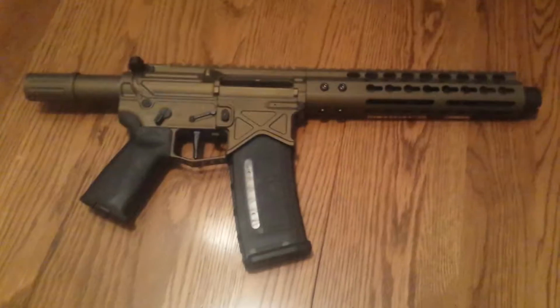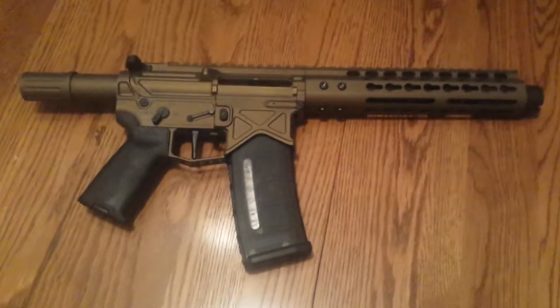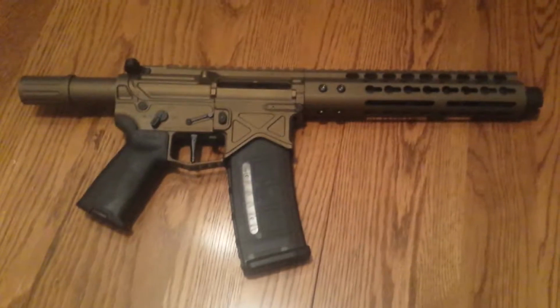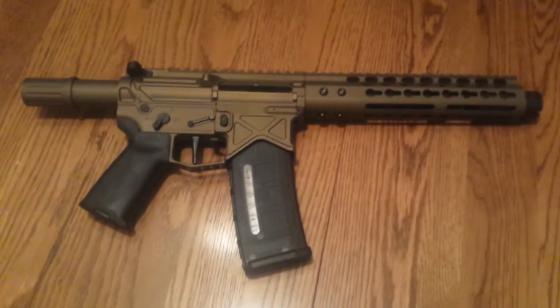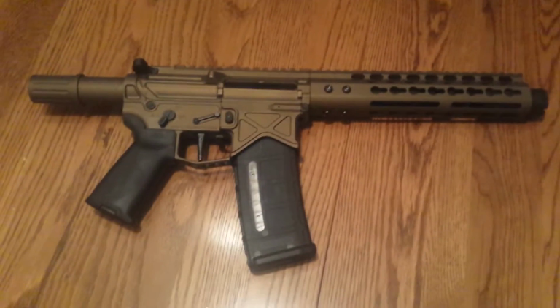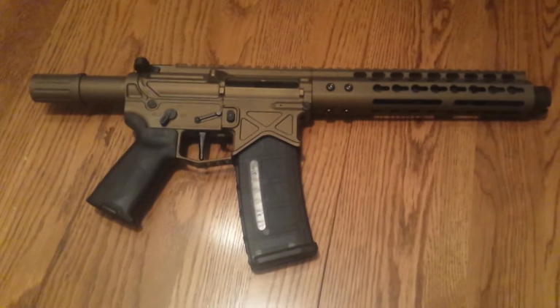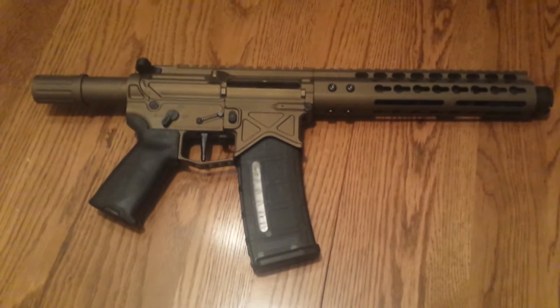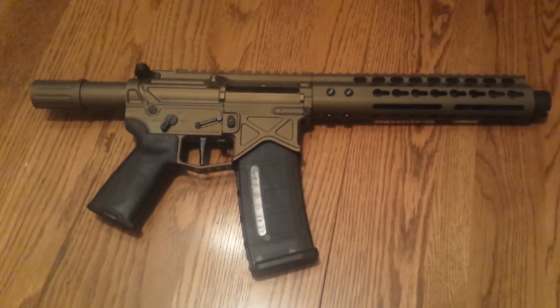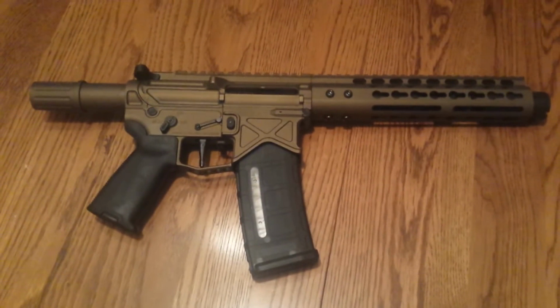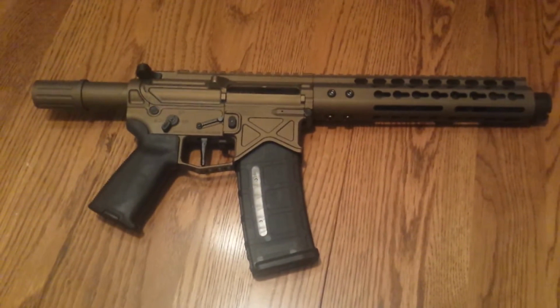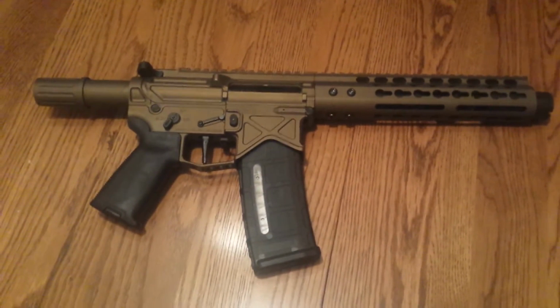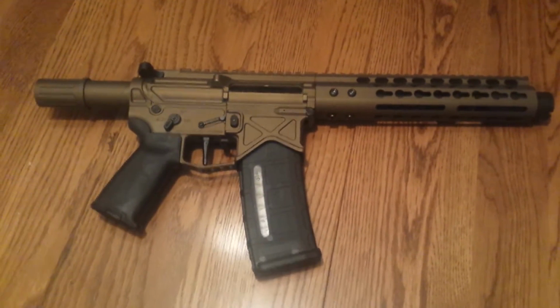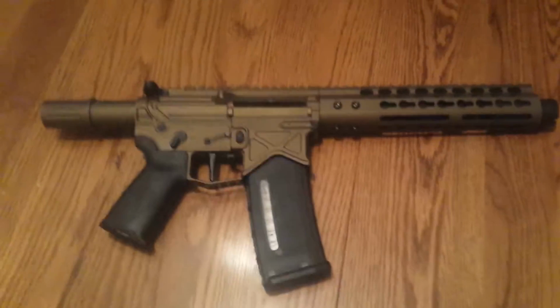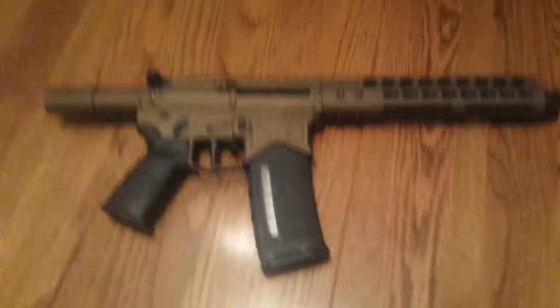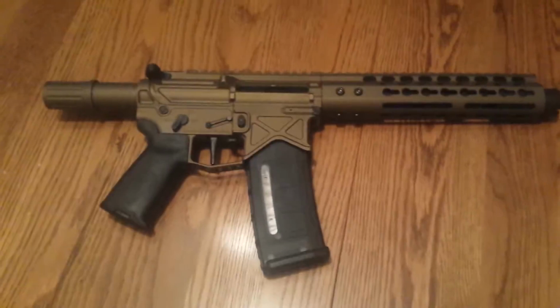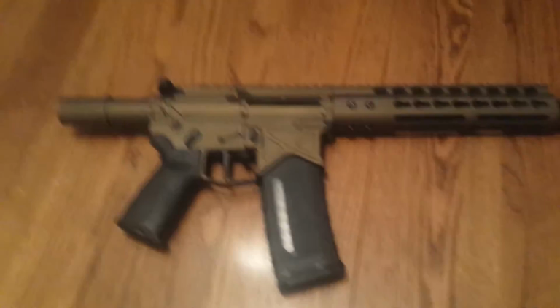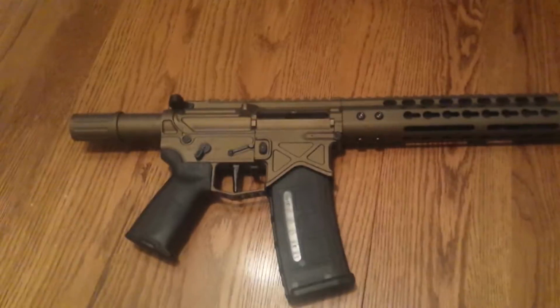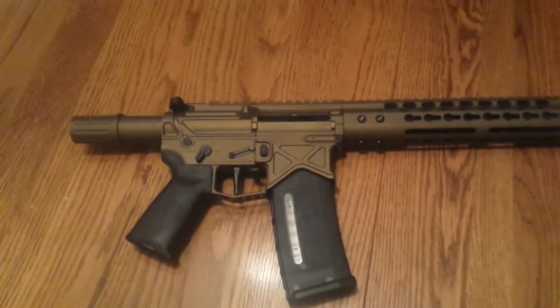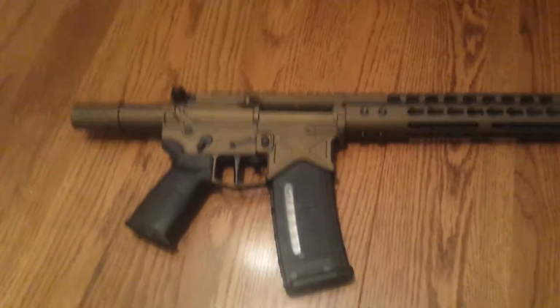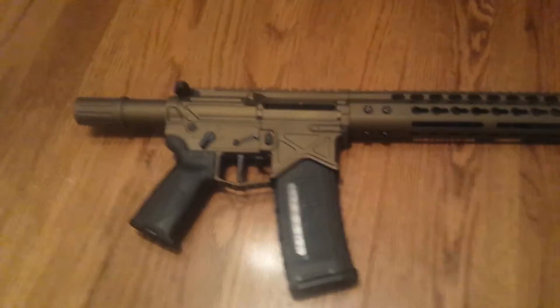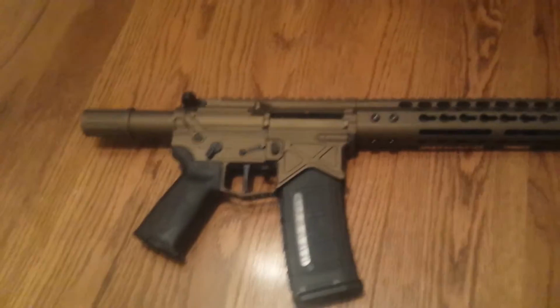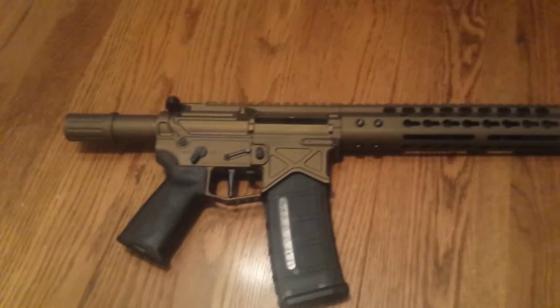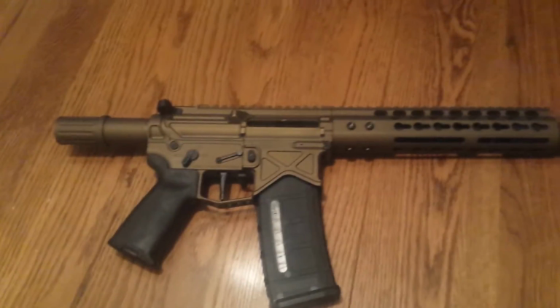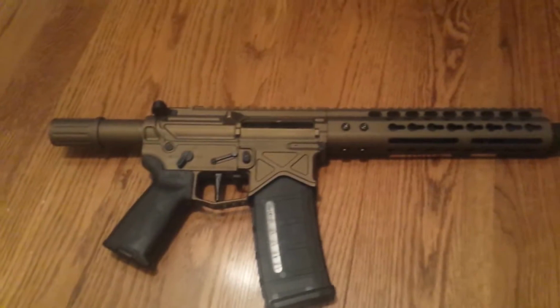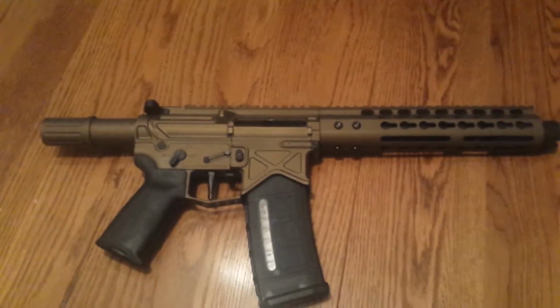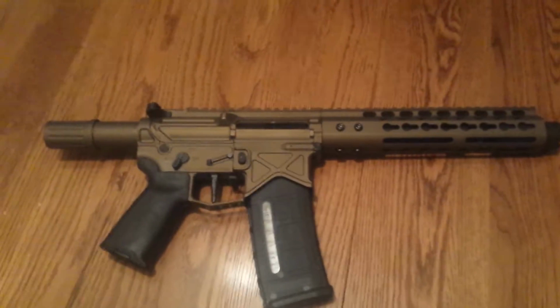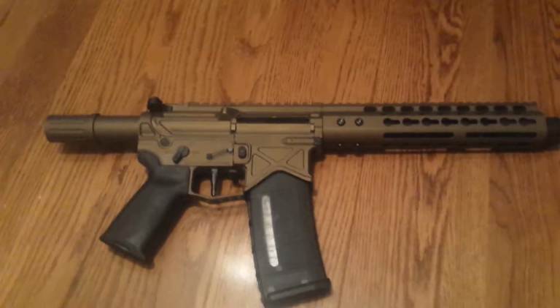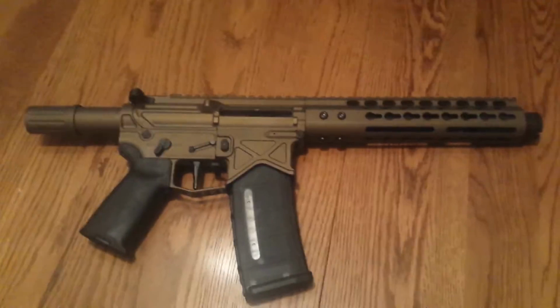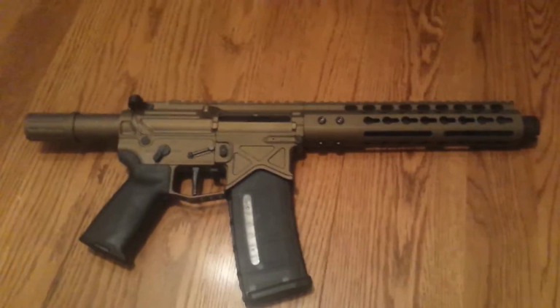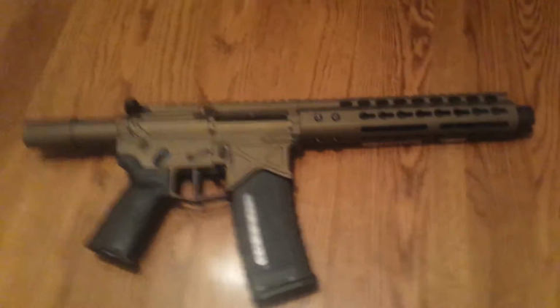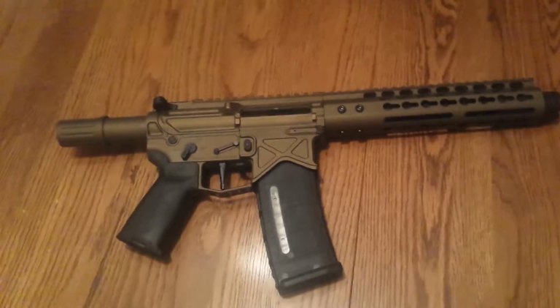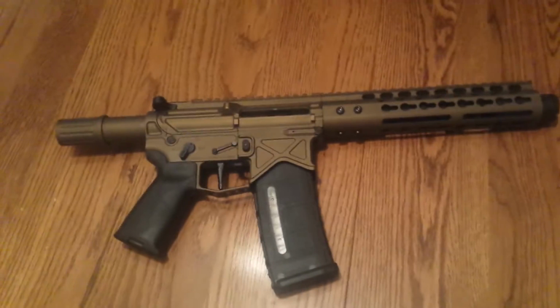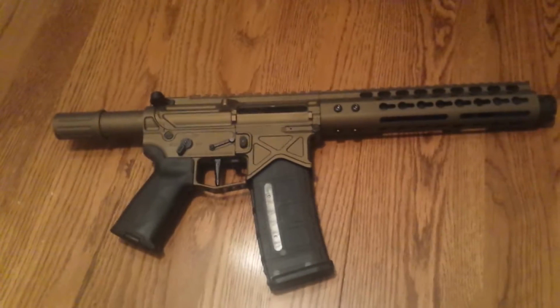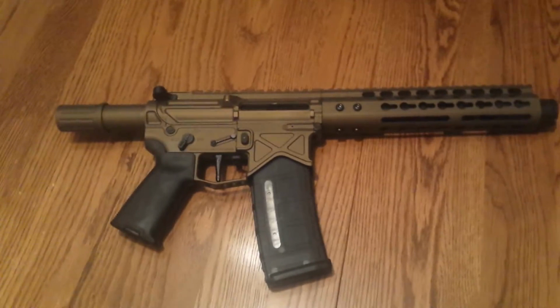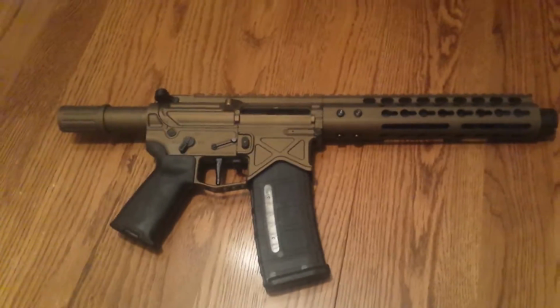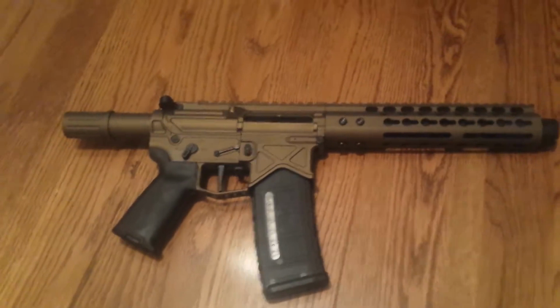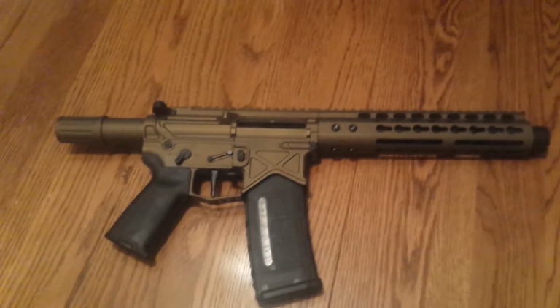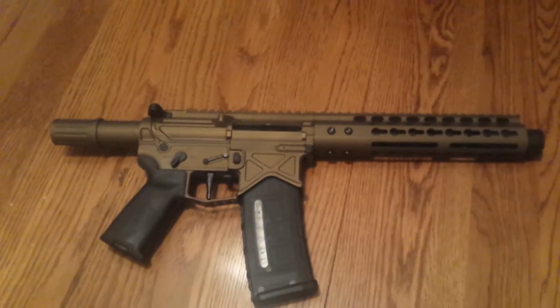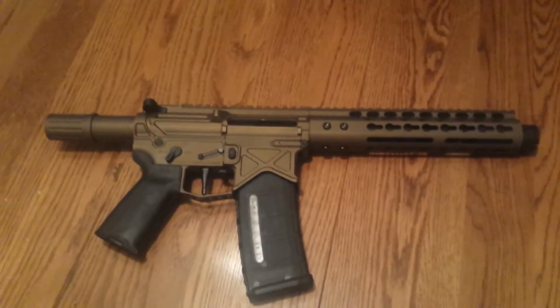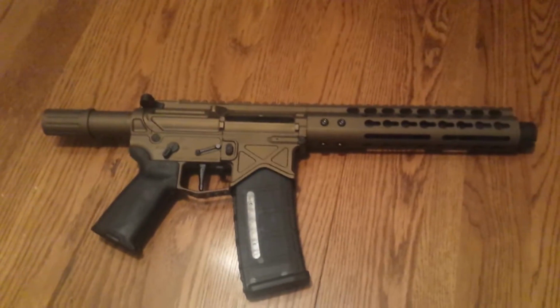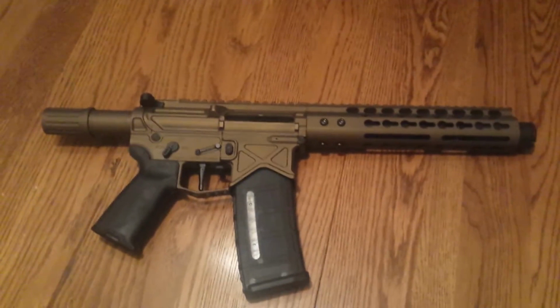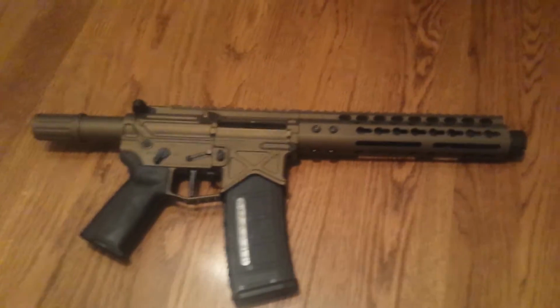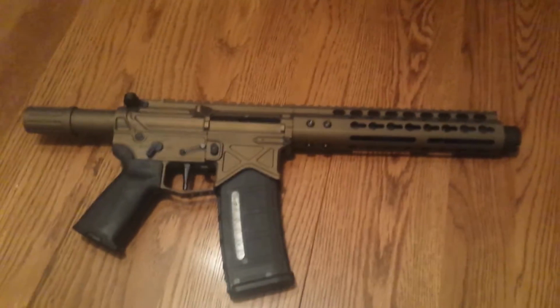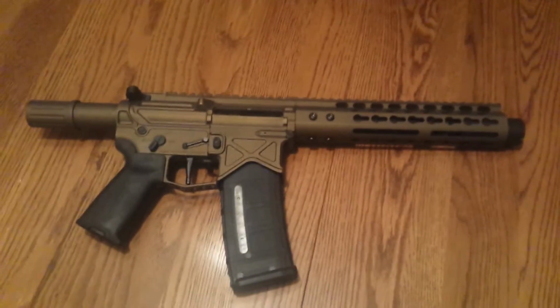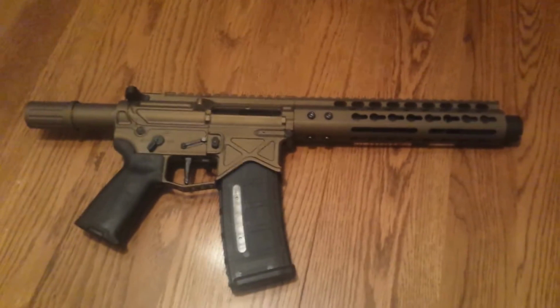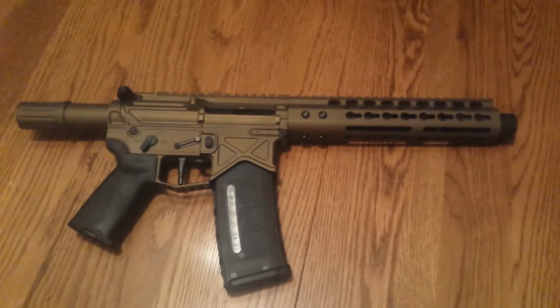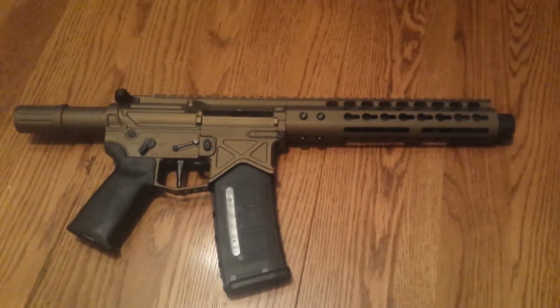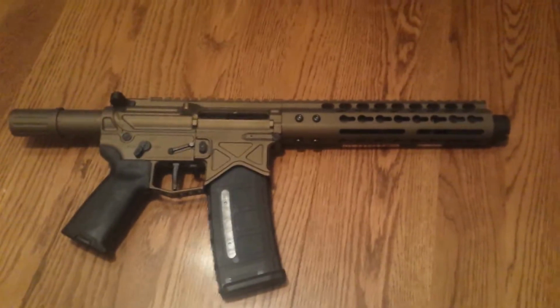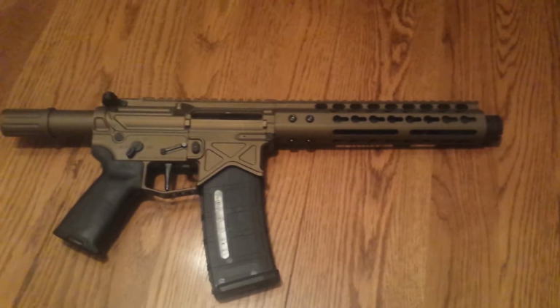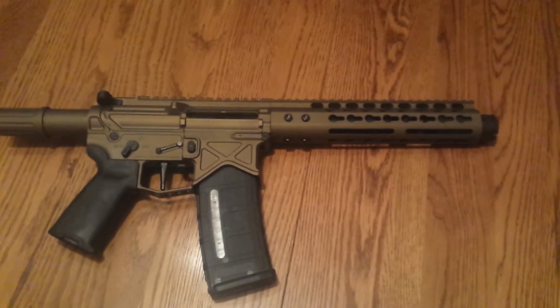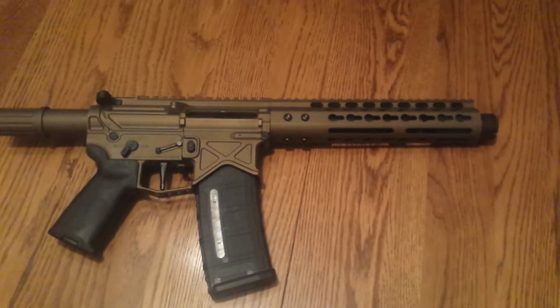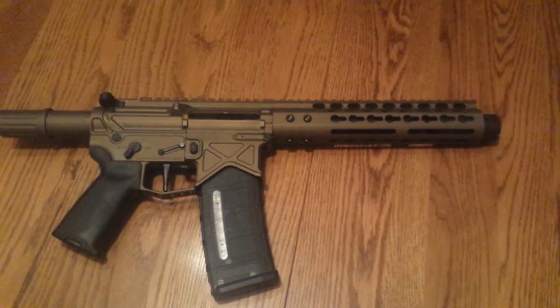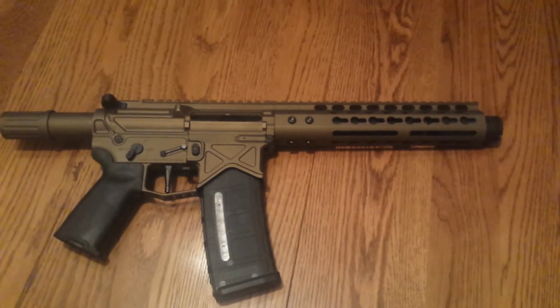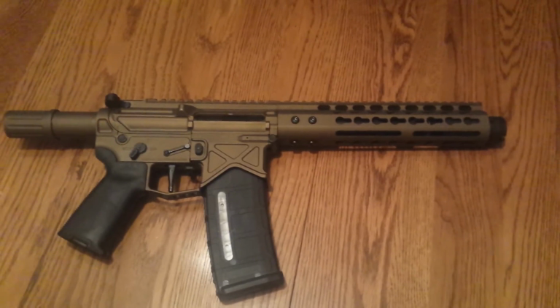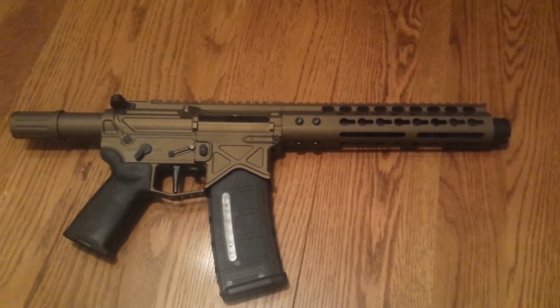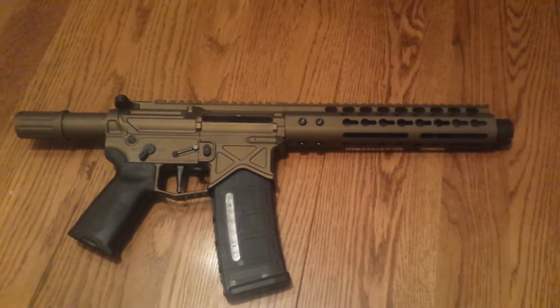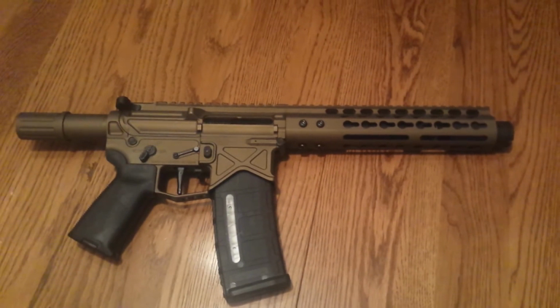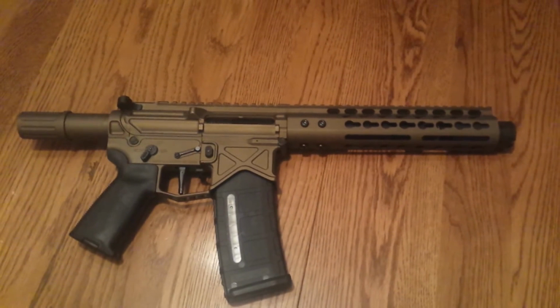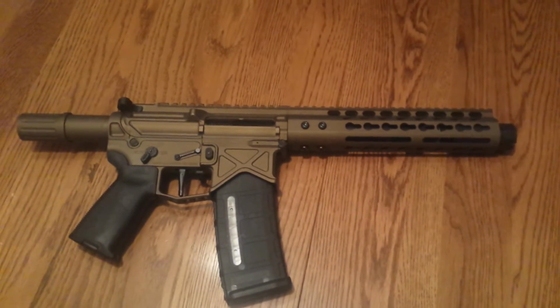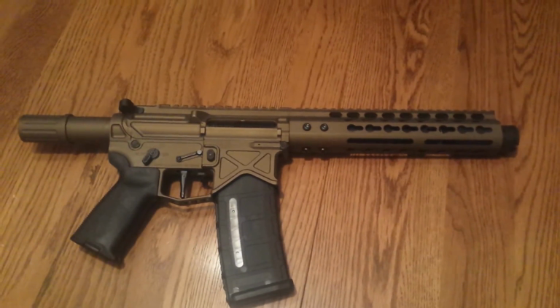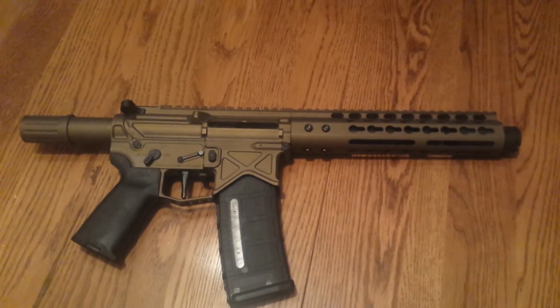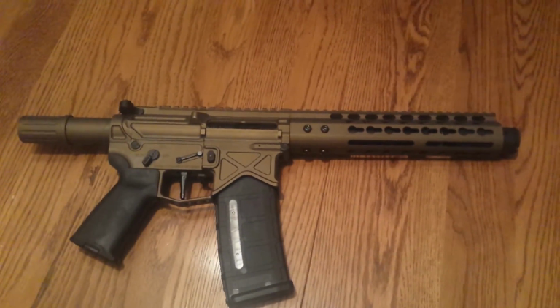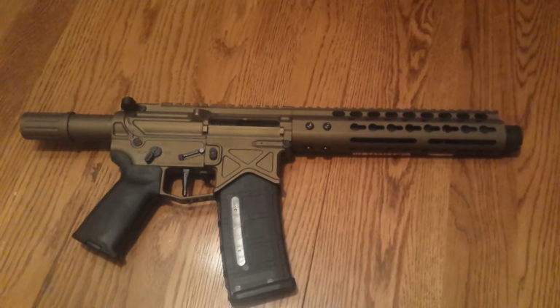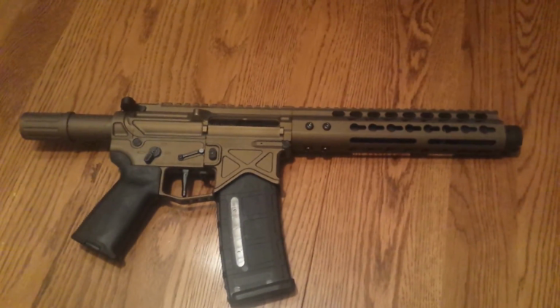How are you guys? I thought I'd show you this quick. So this is how the project is coming. This is going to be an SBR.